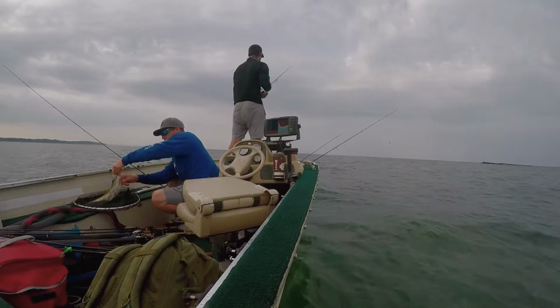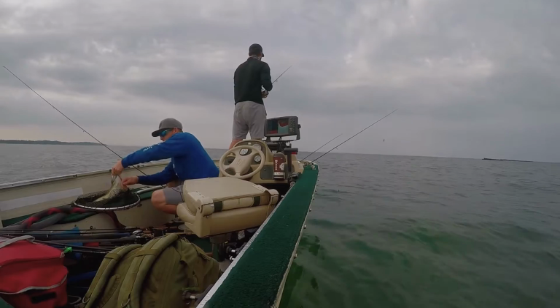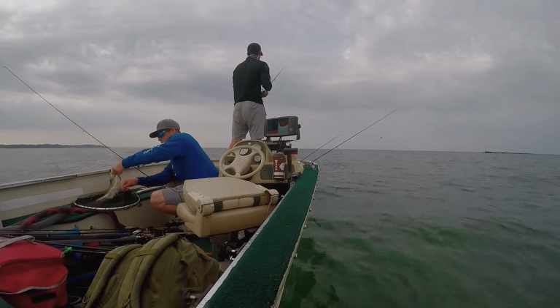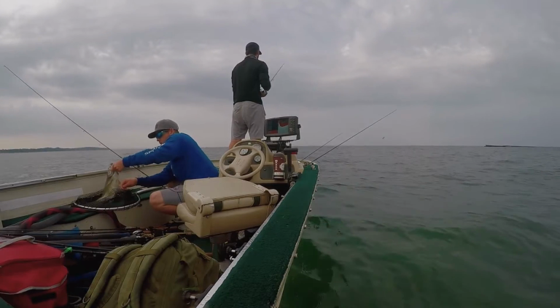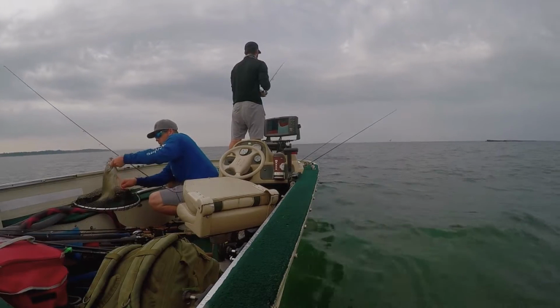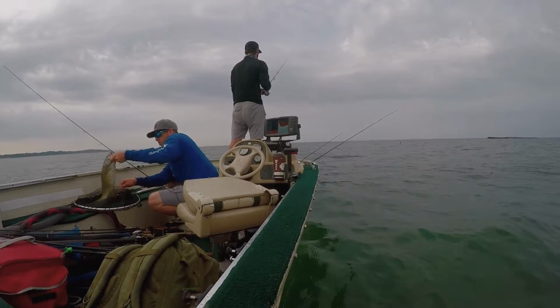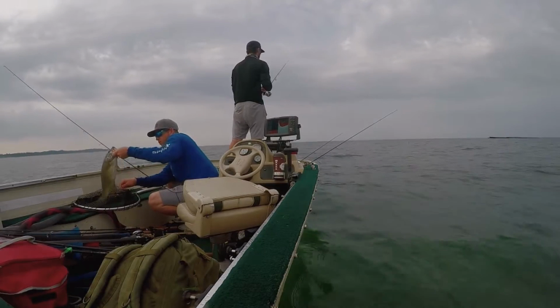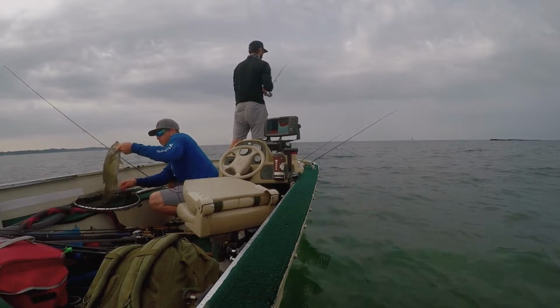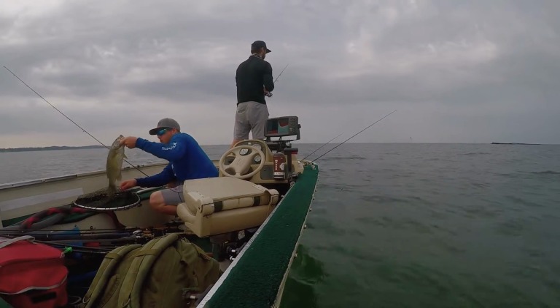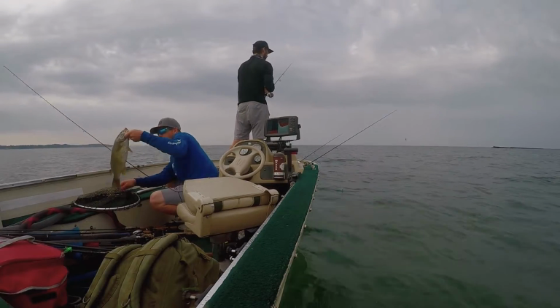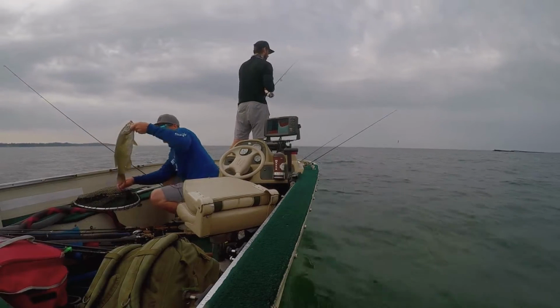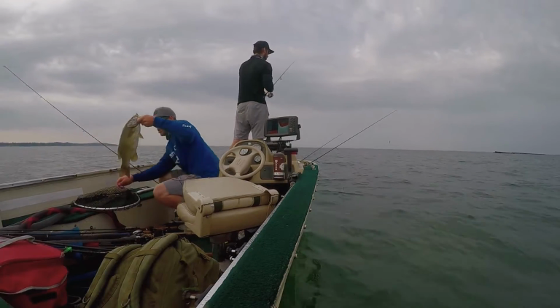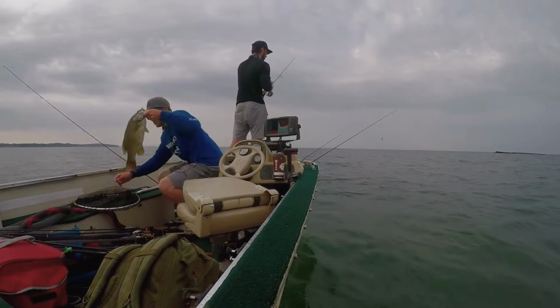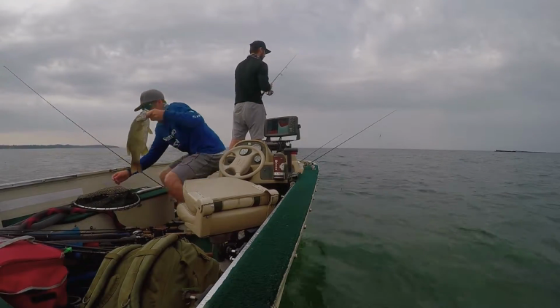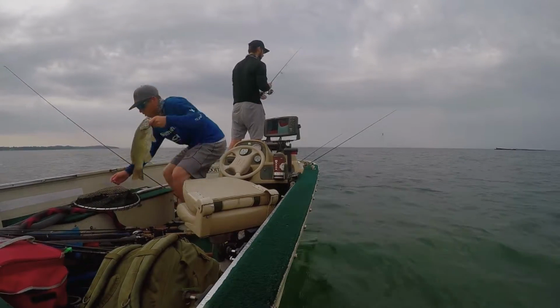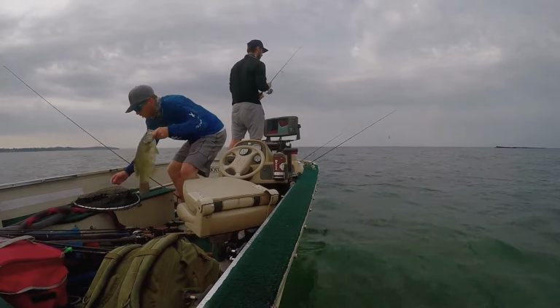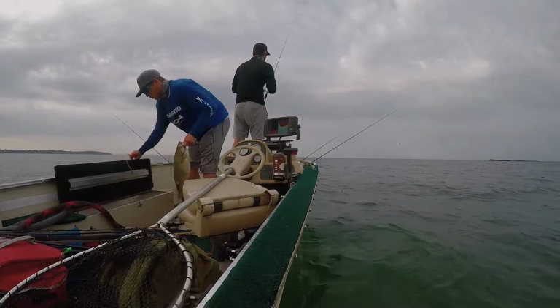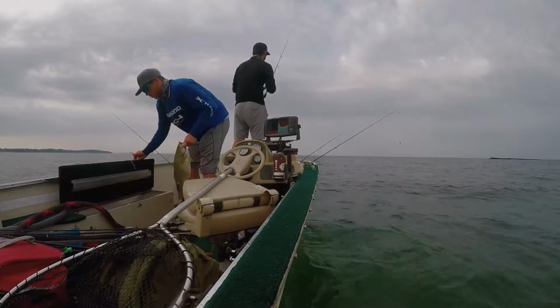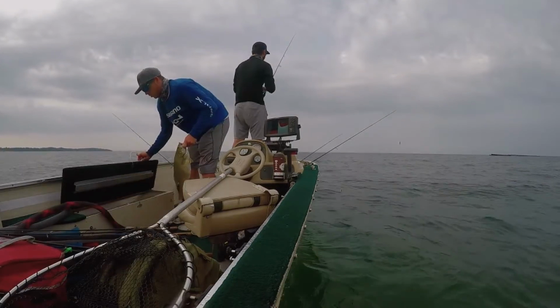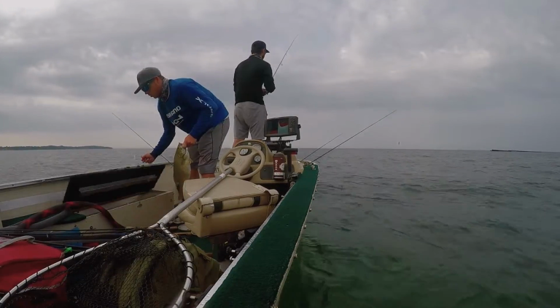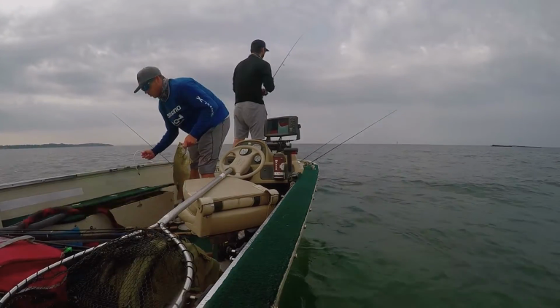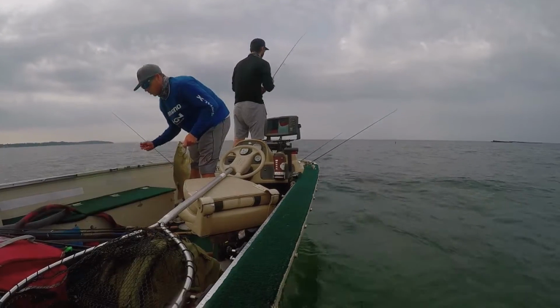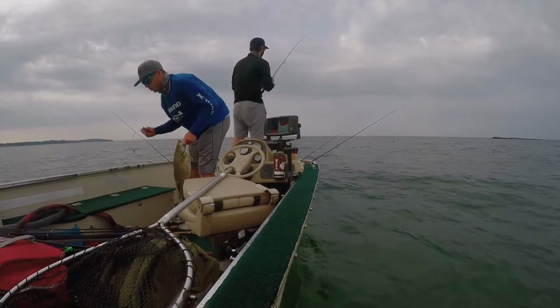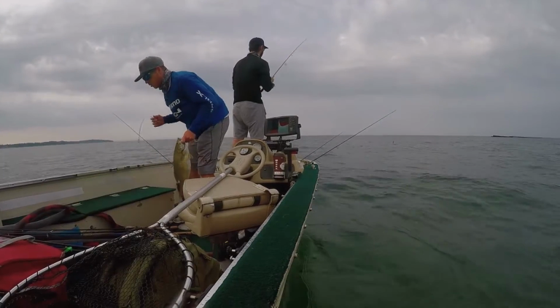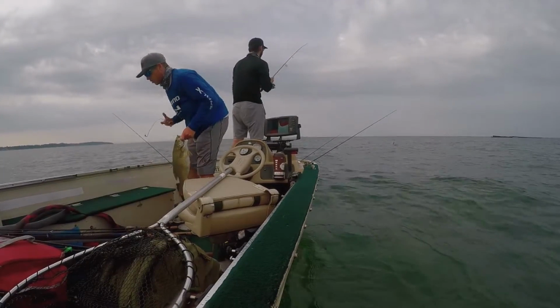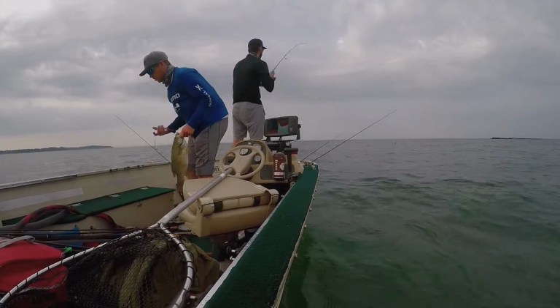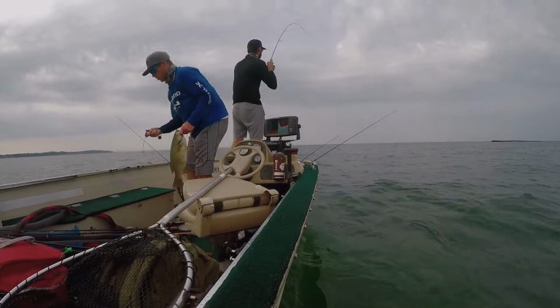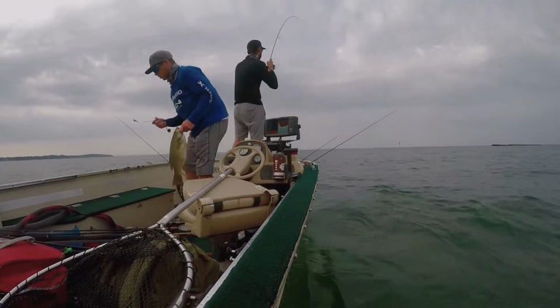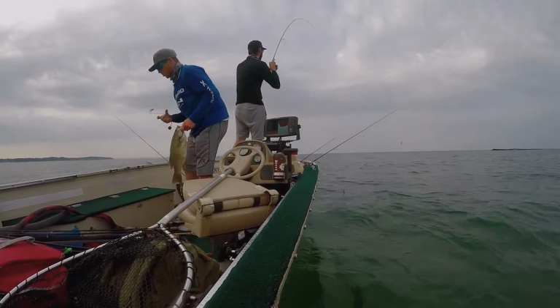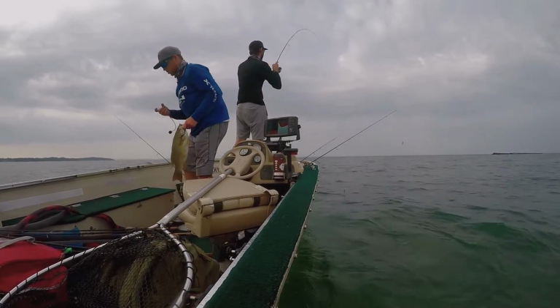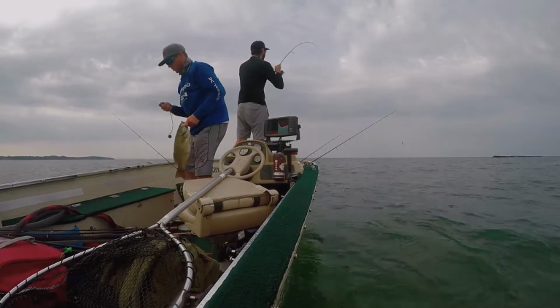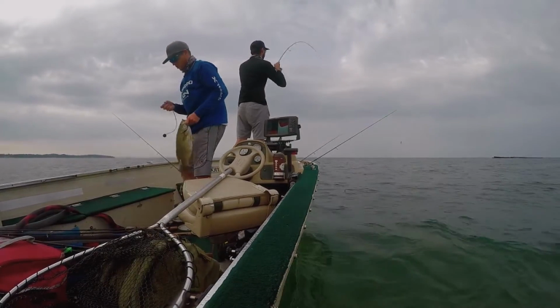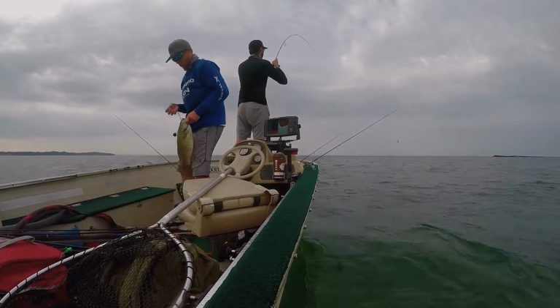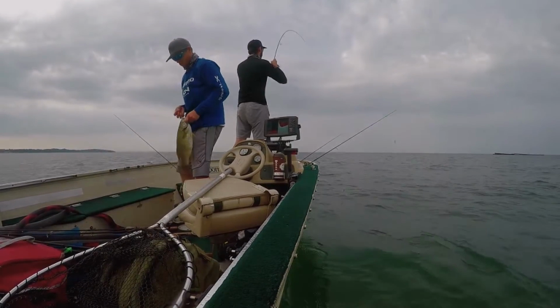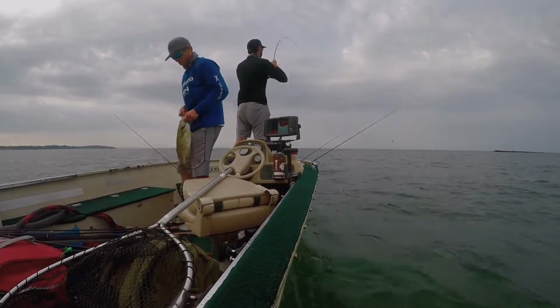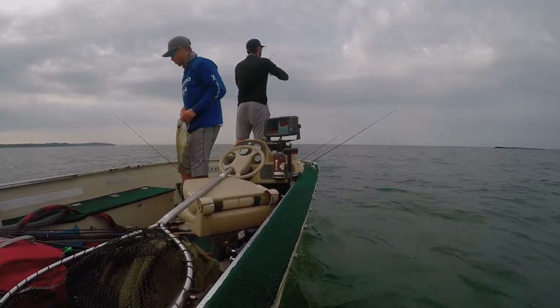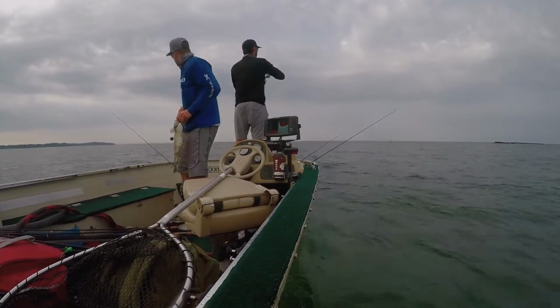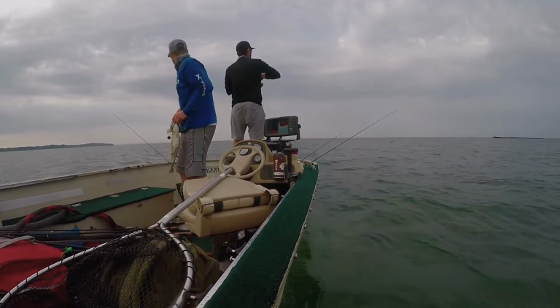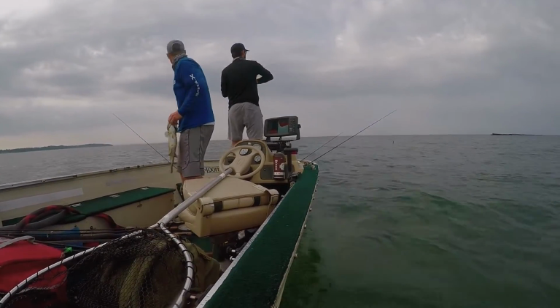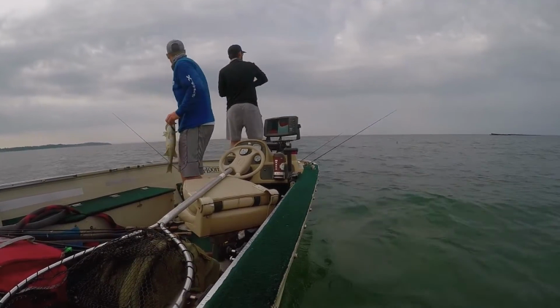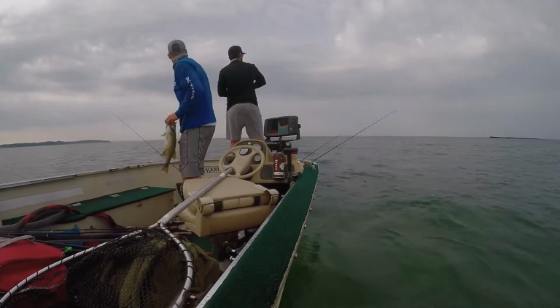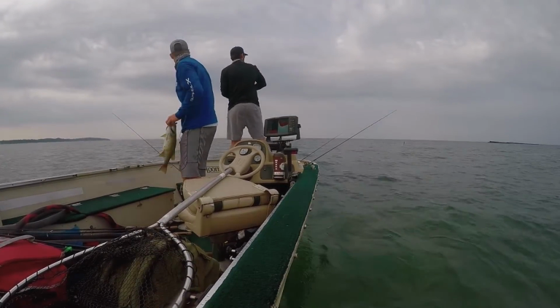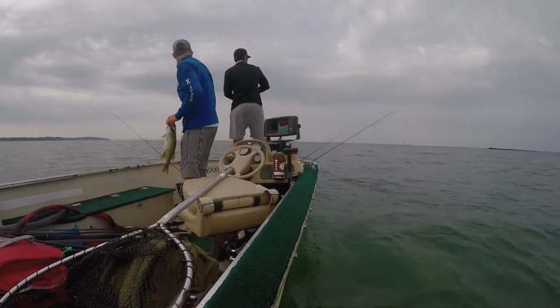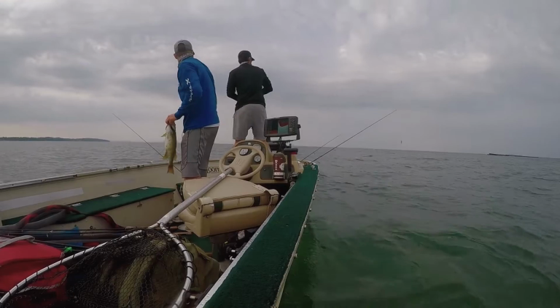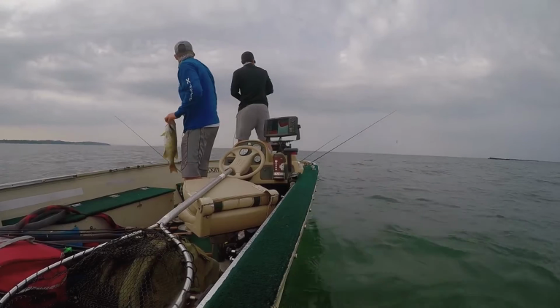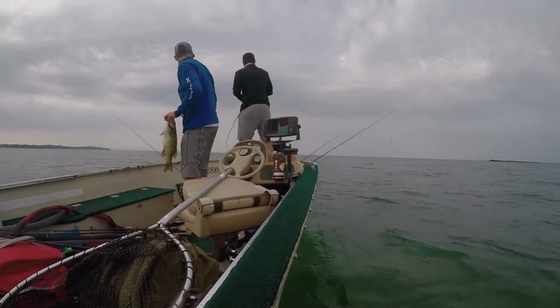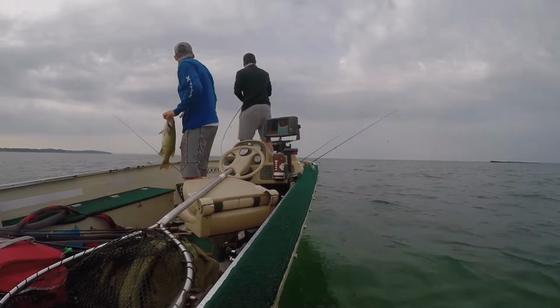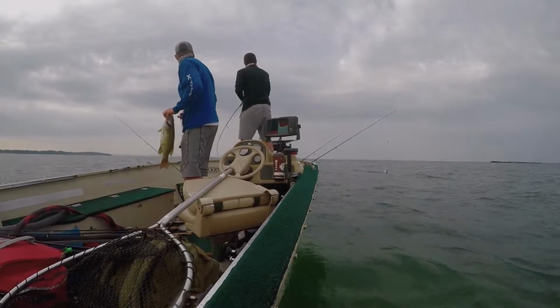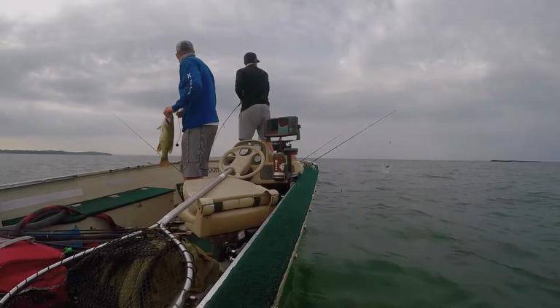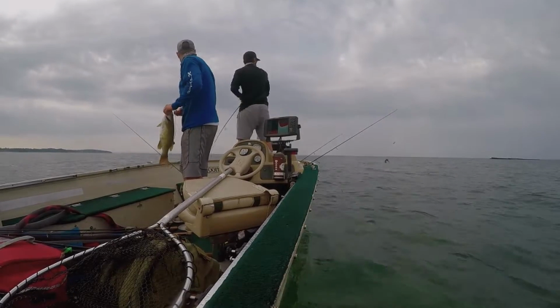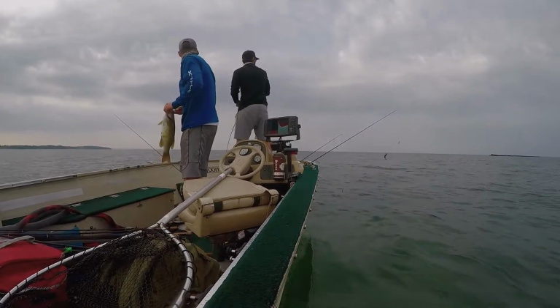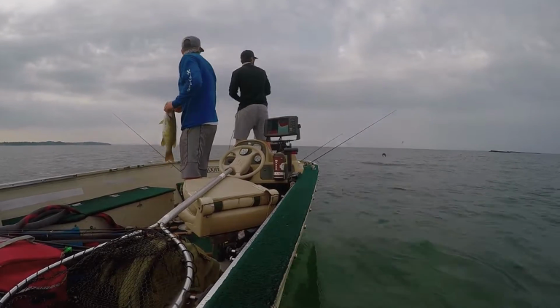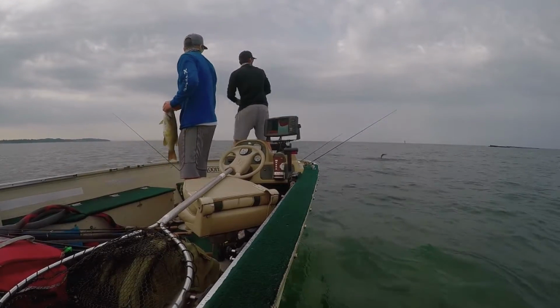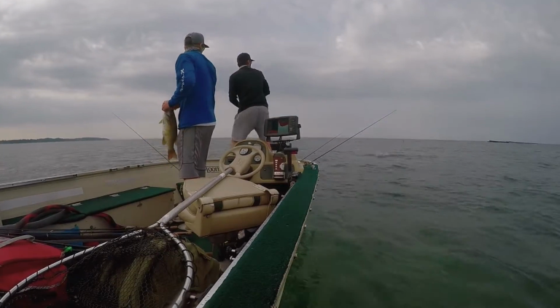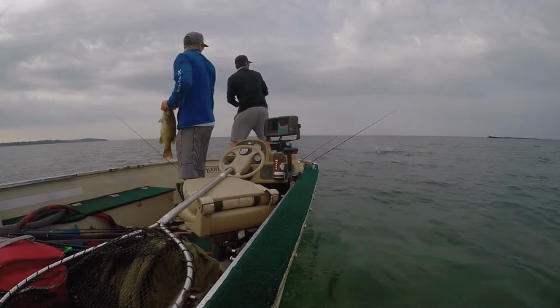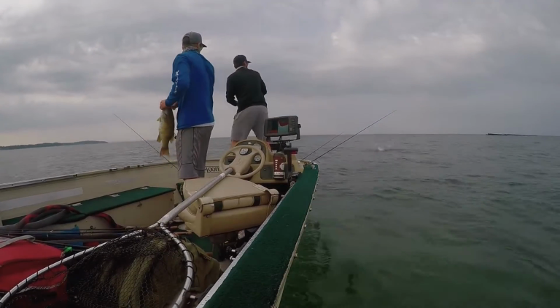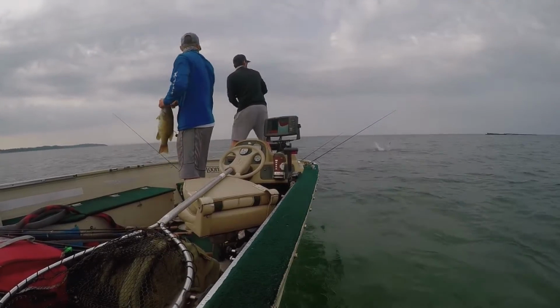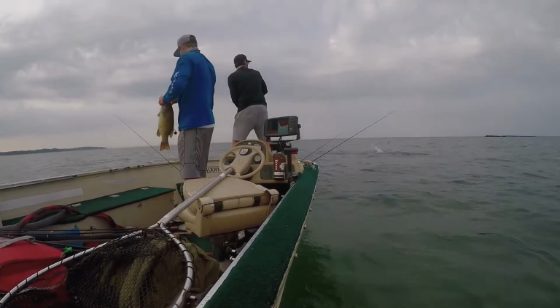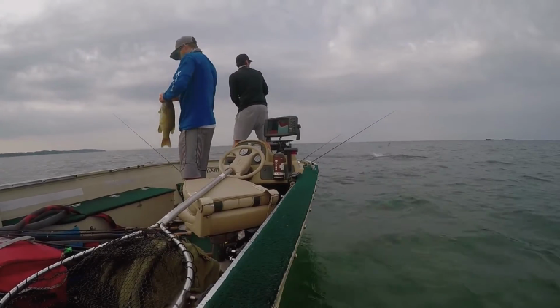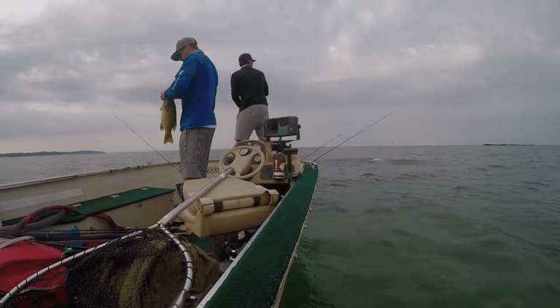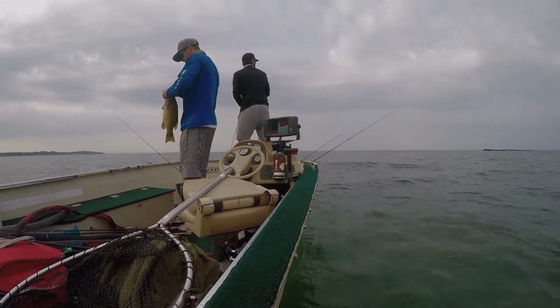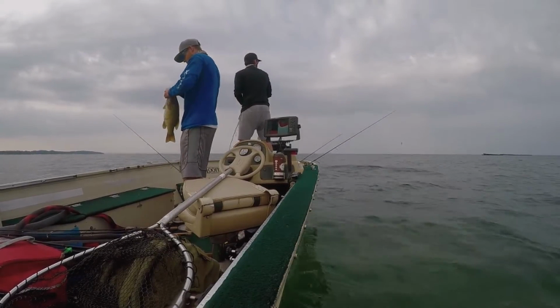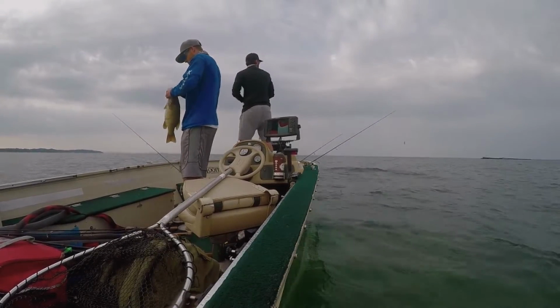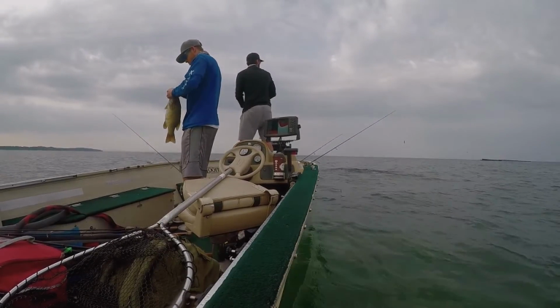Make sure you use those weather apps. You can get handcuffed if you end up going out on the lake and it blows up like that and you are very far away from your launch.